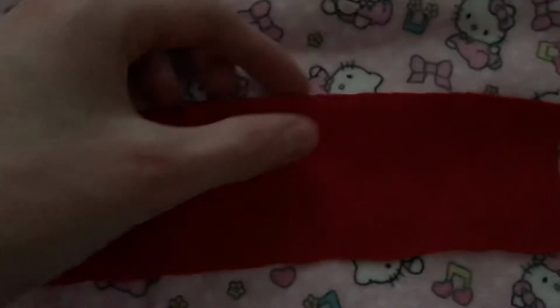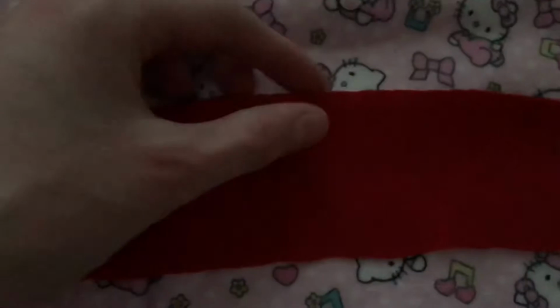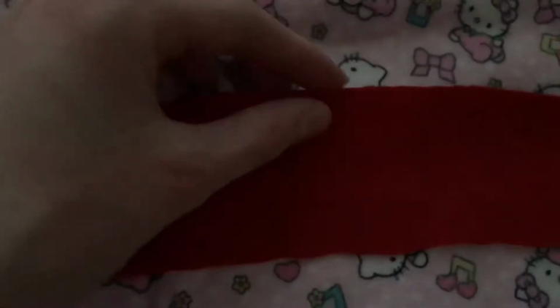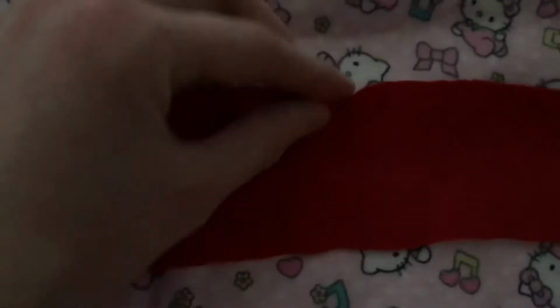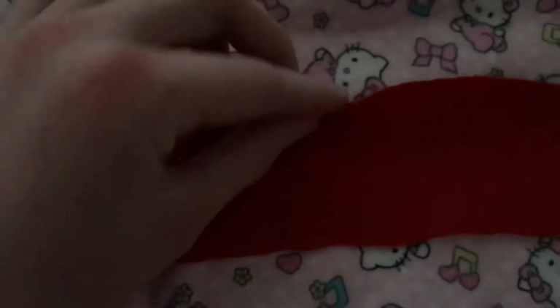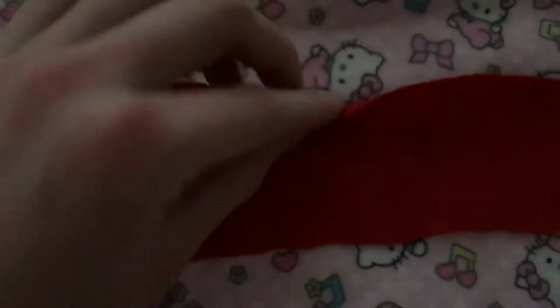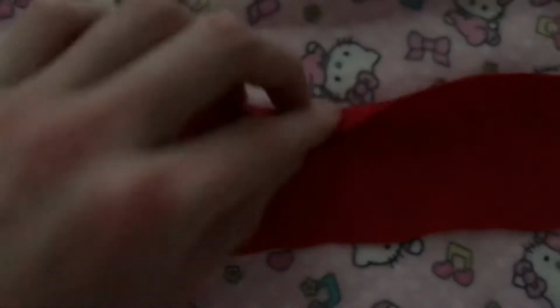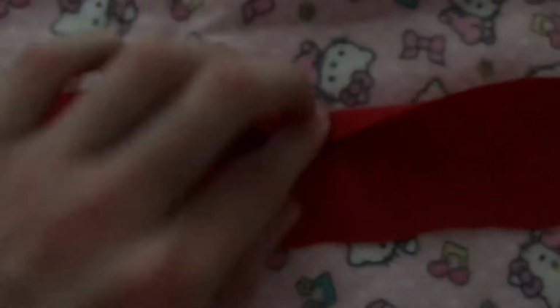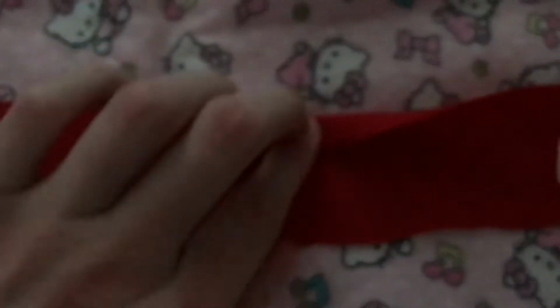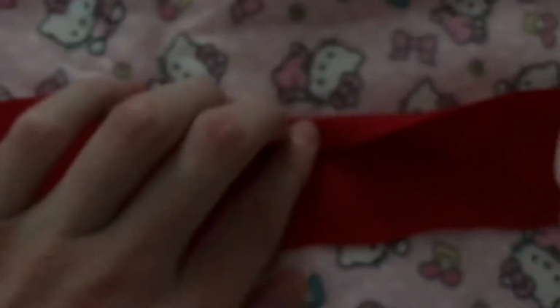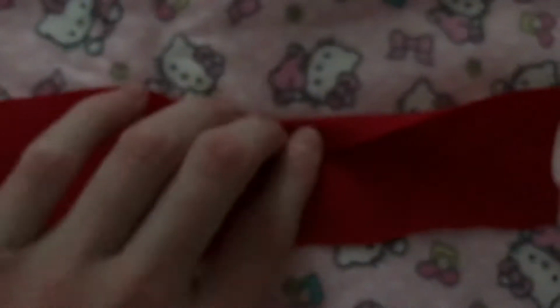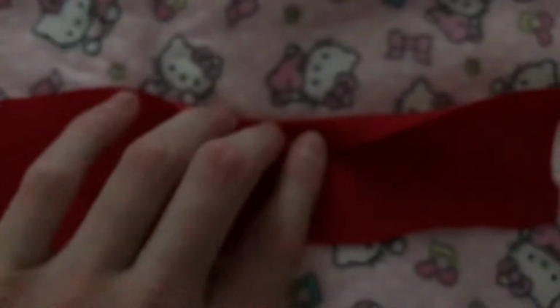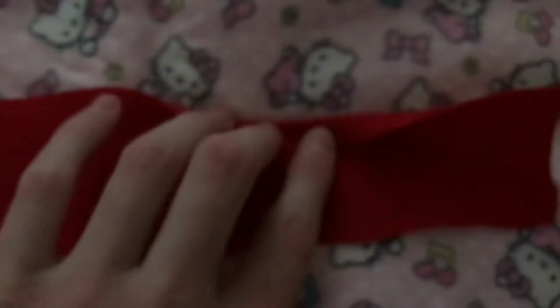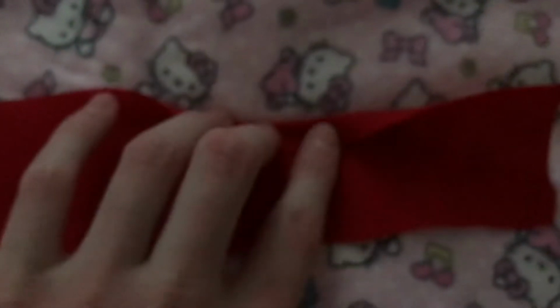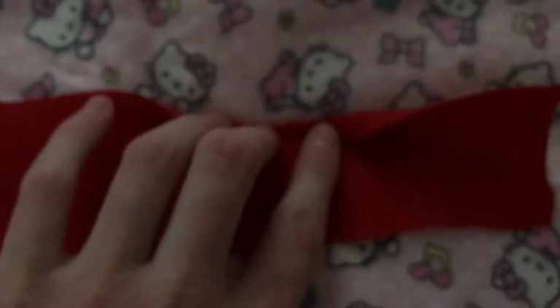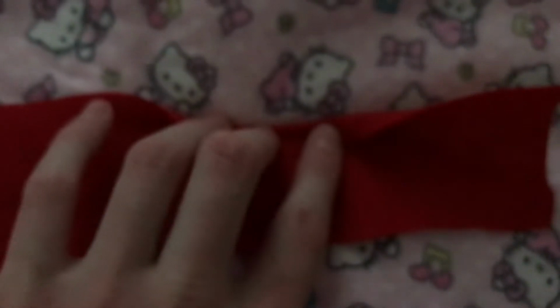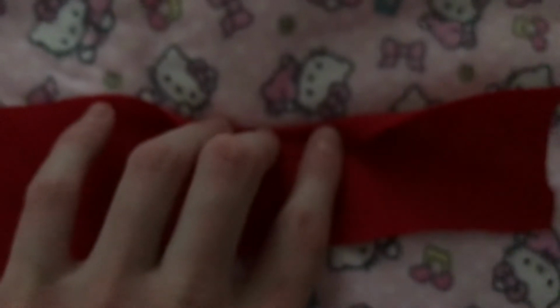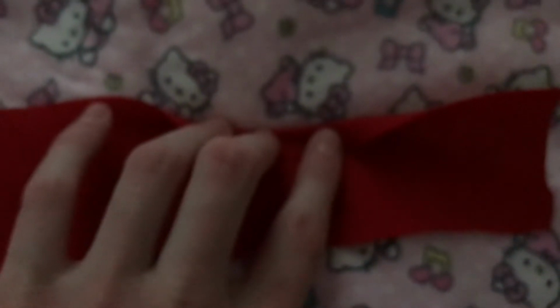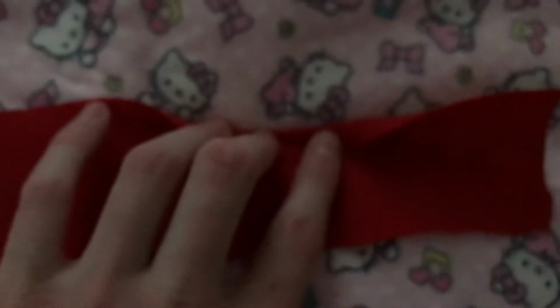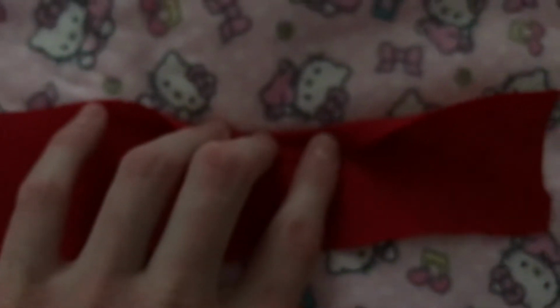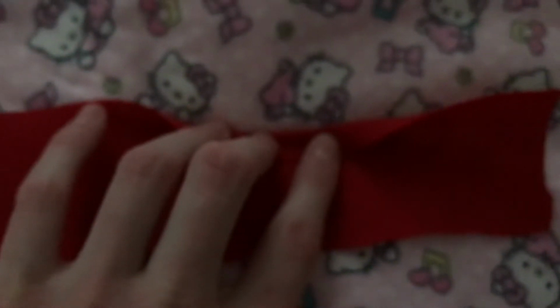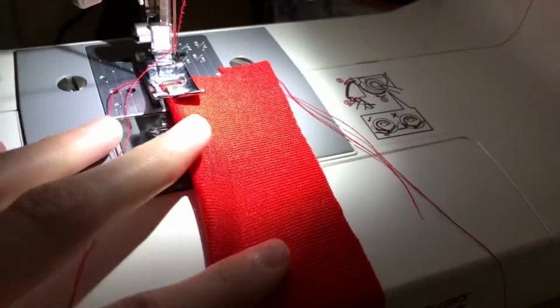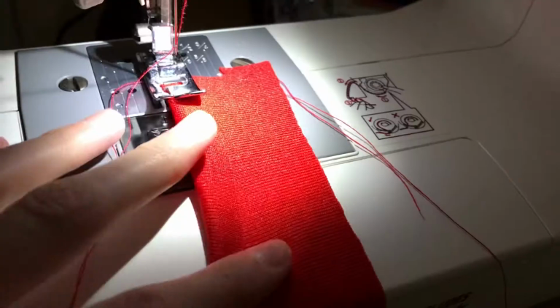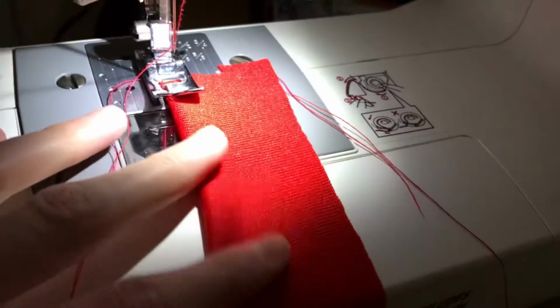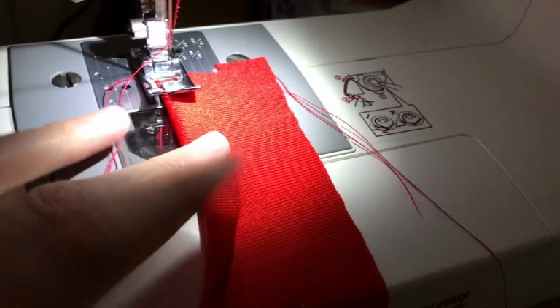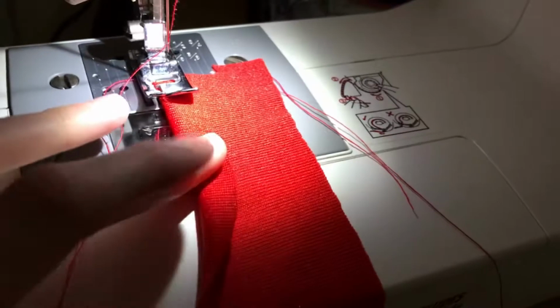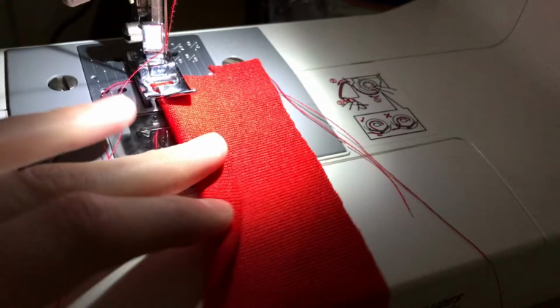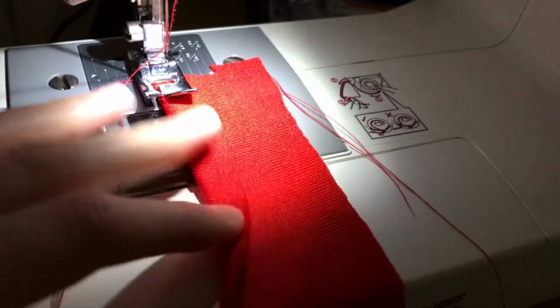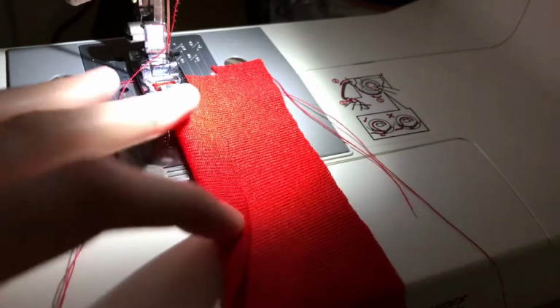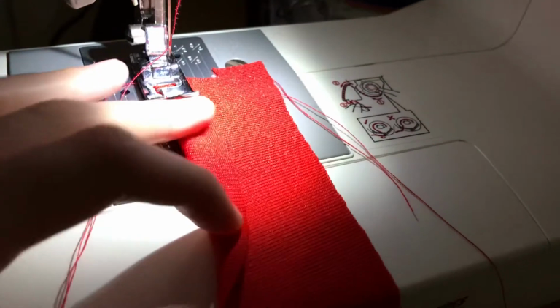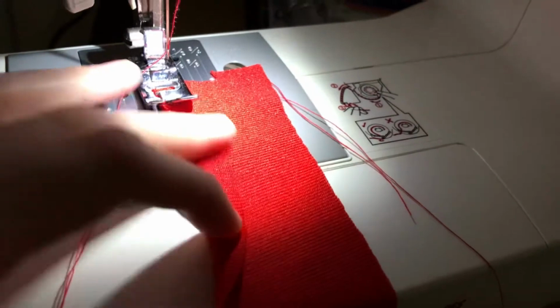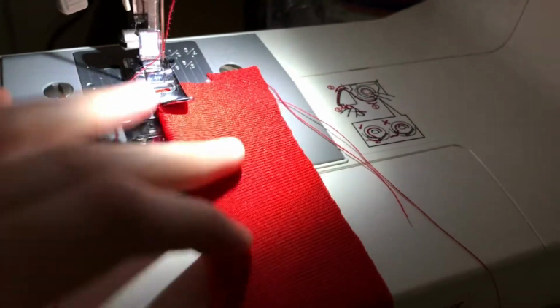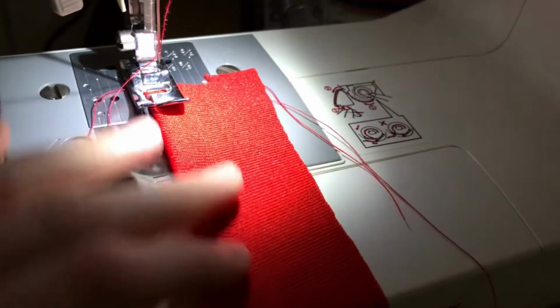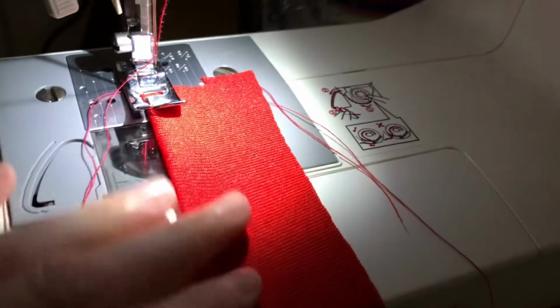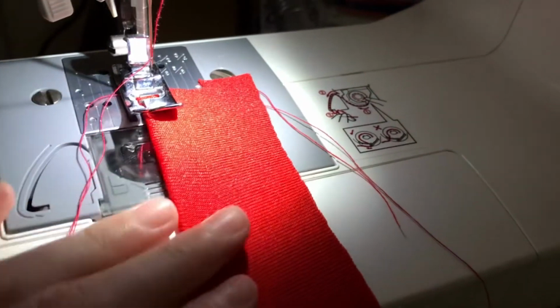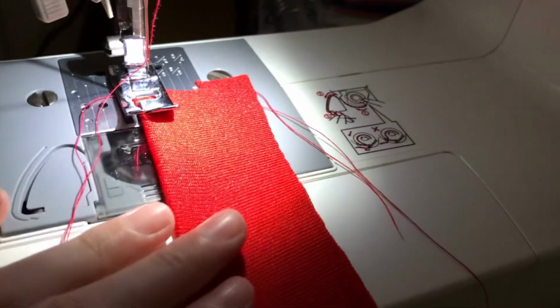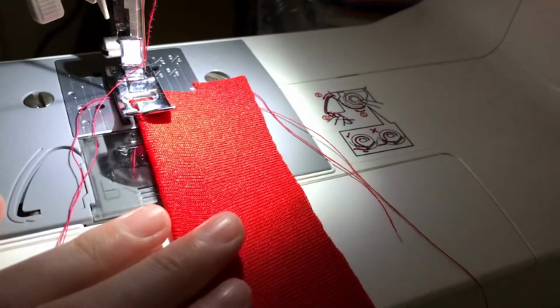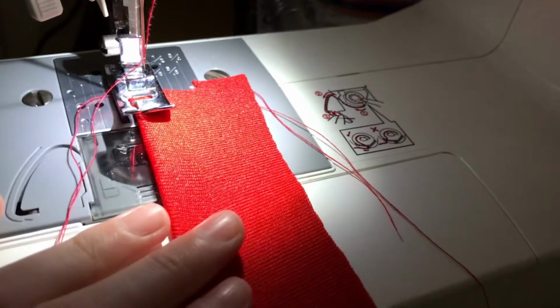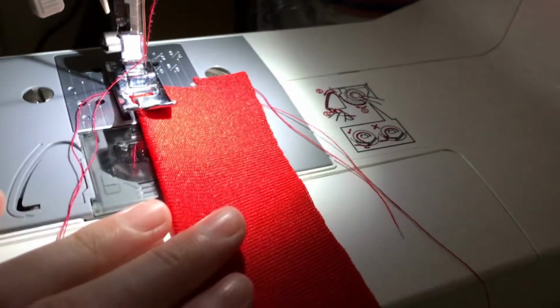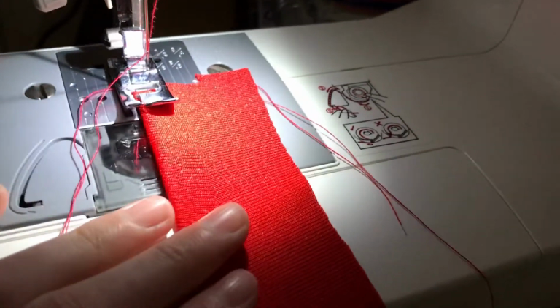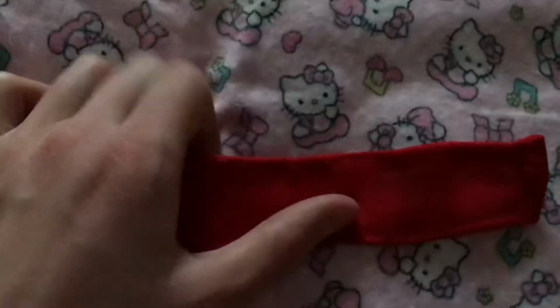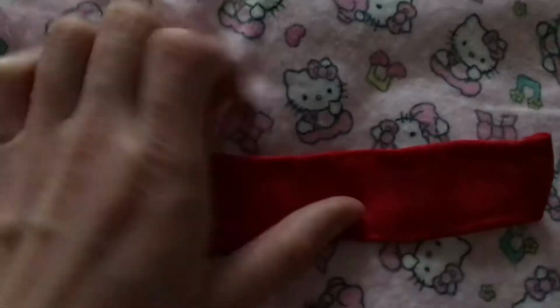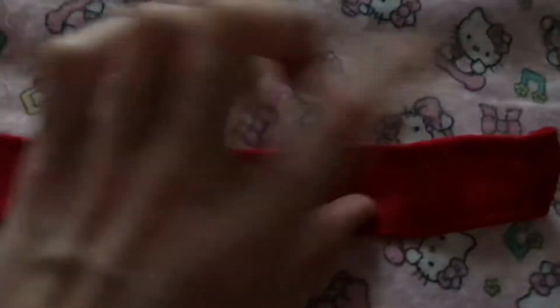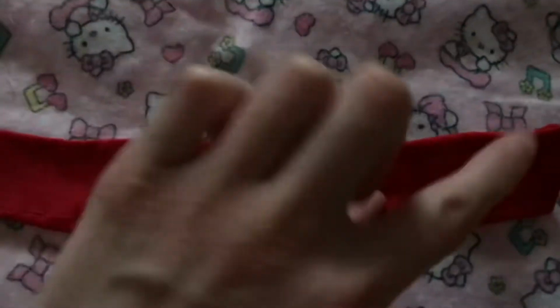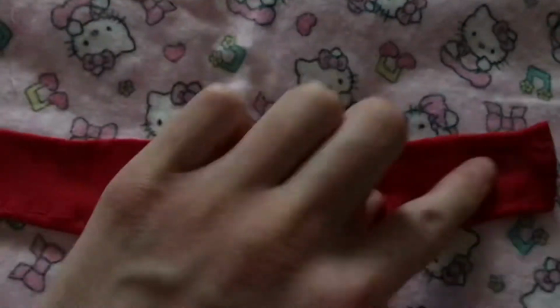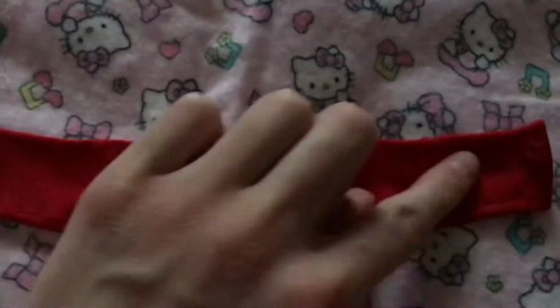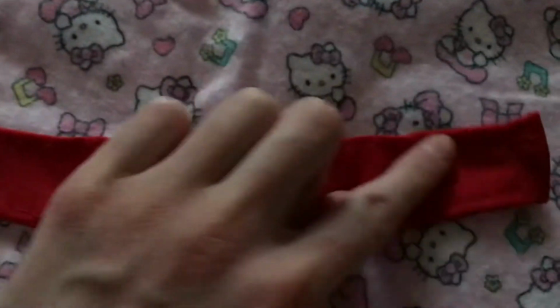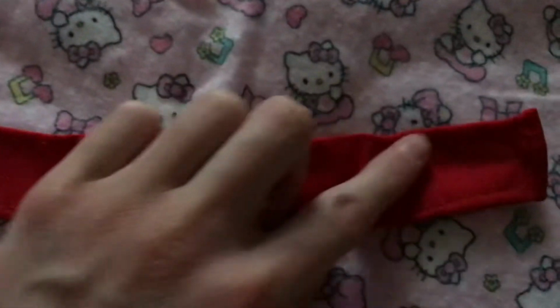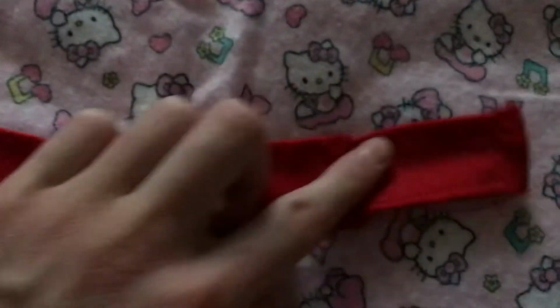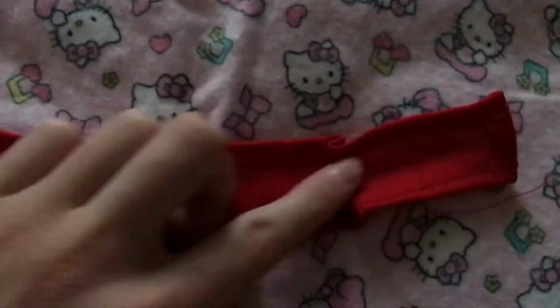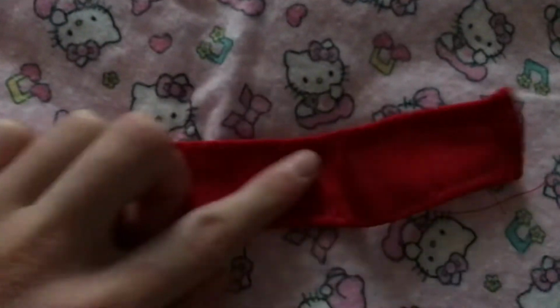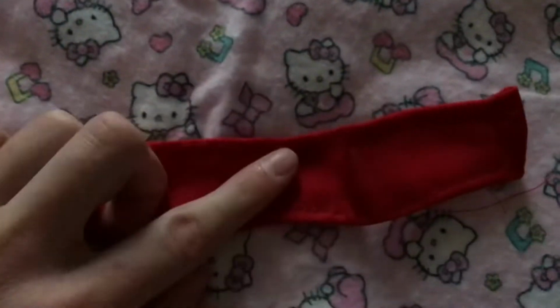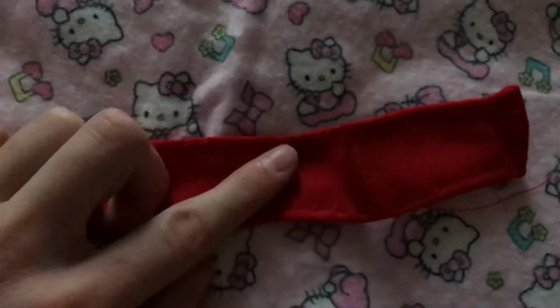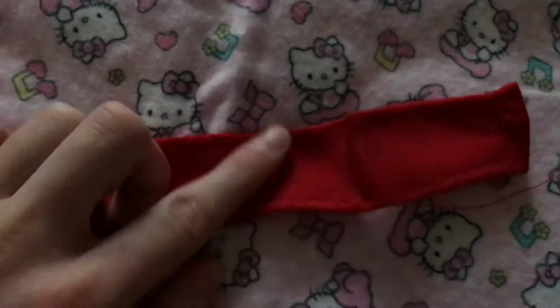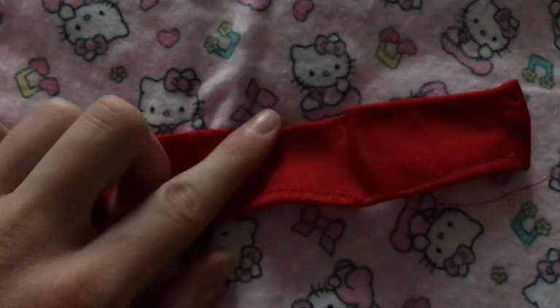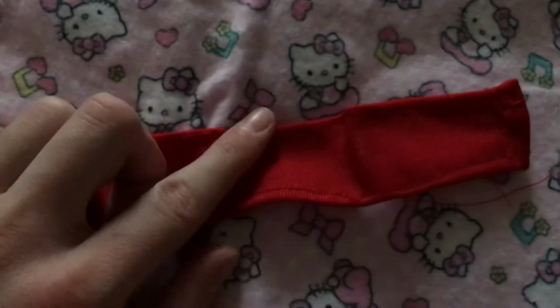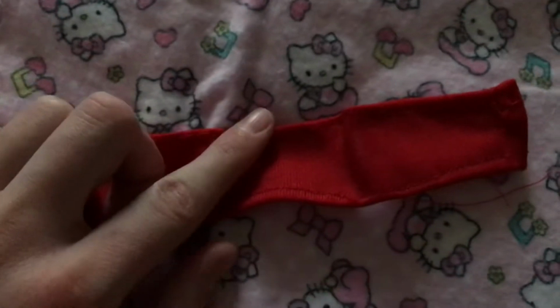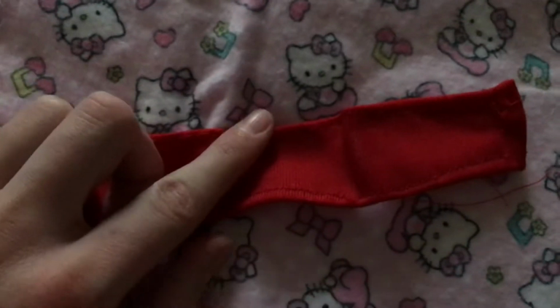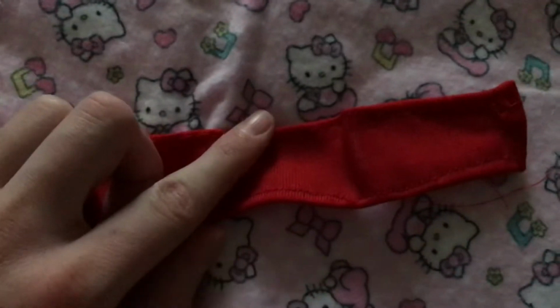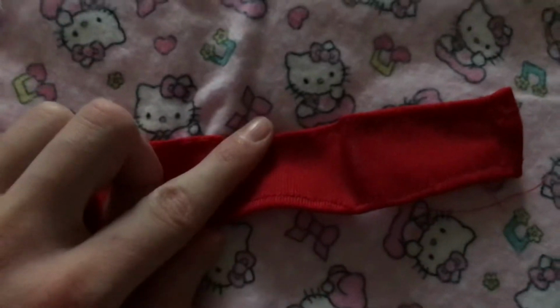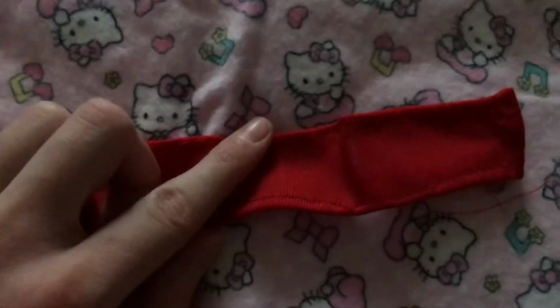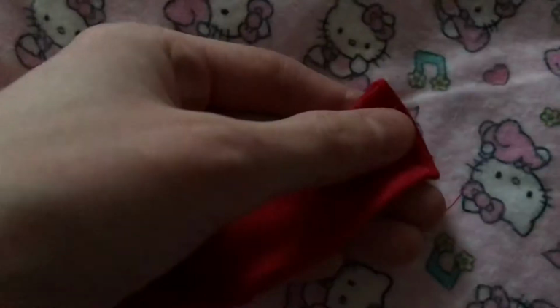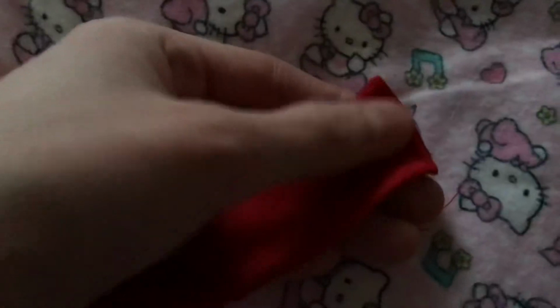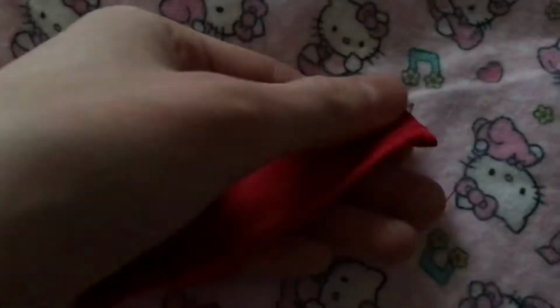Fold over the side and sew along that side. I do the same thing on the other side, then sew the bottoms.